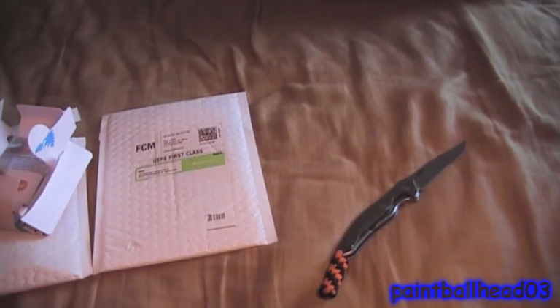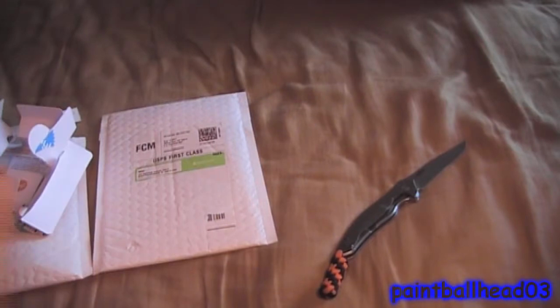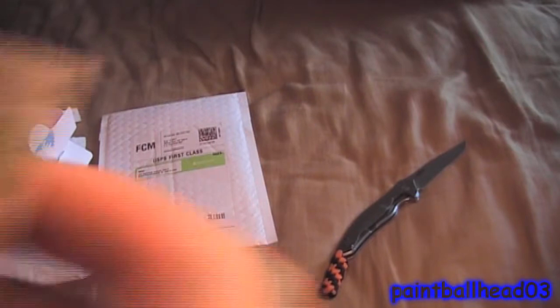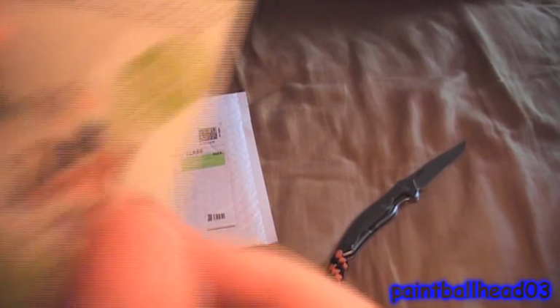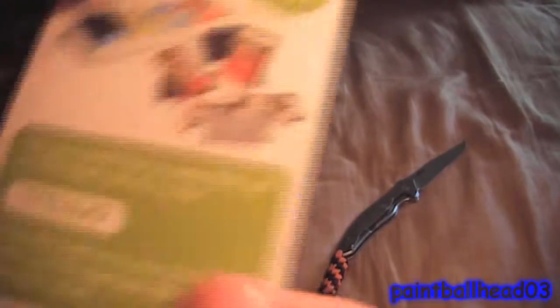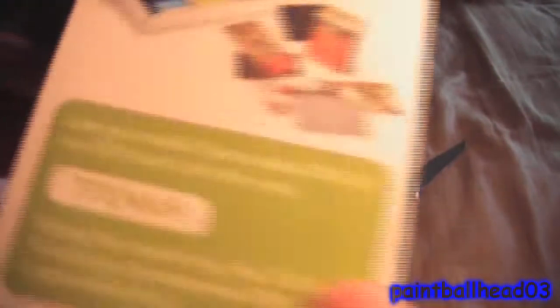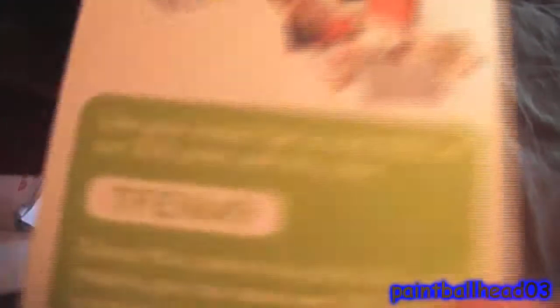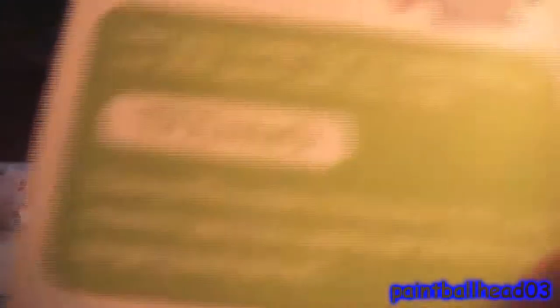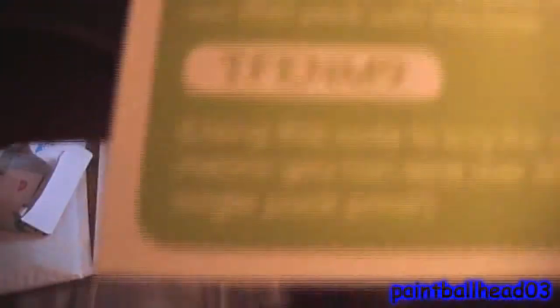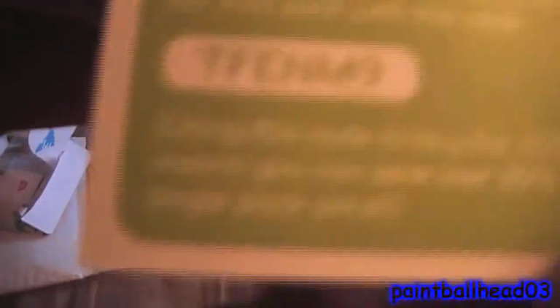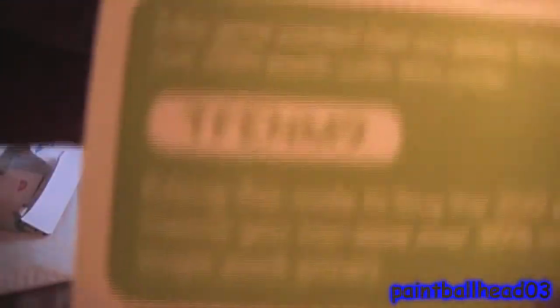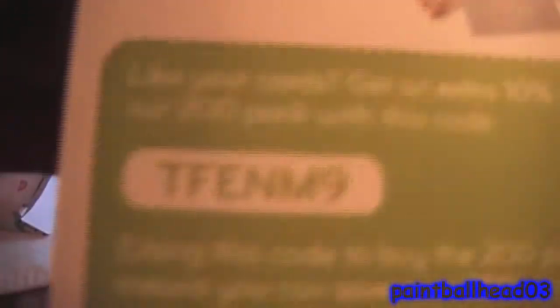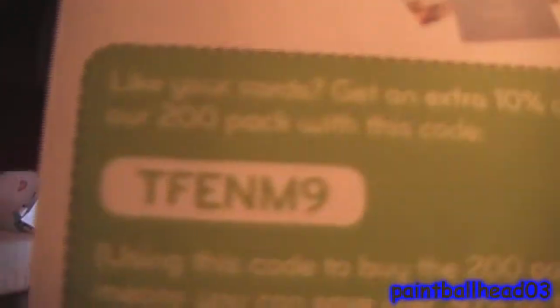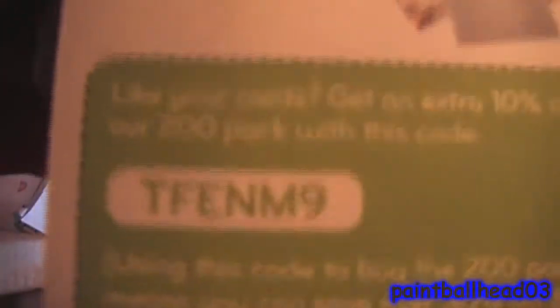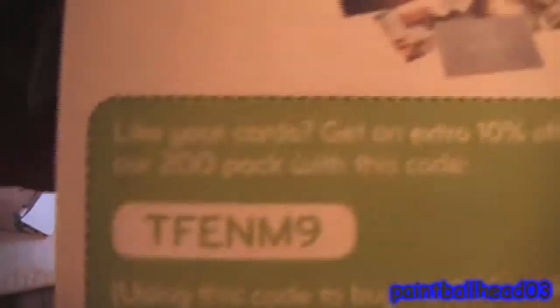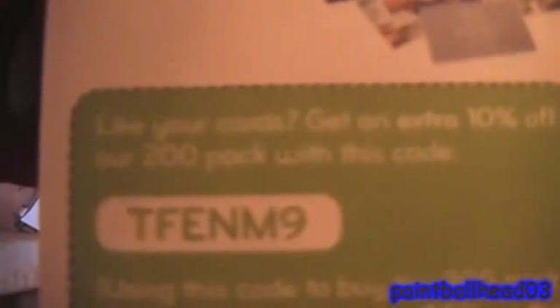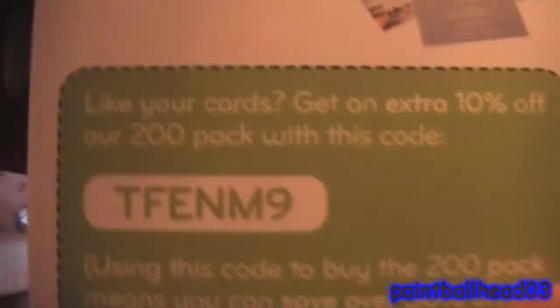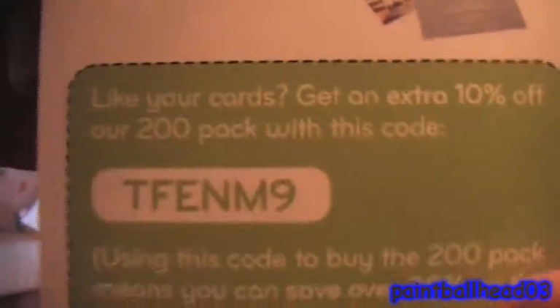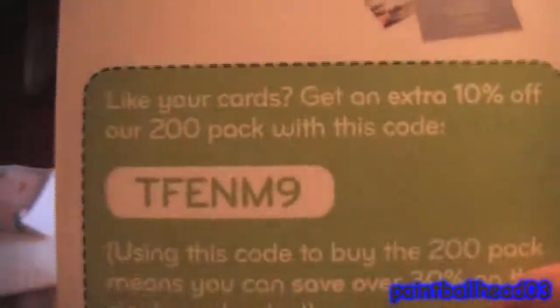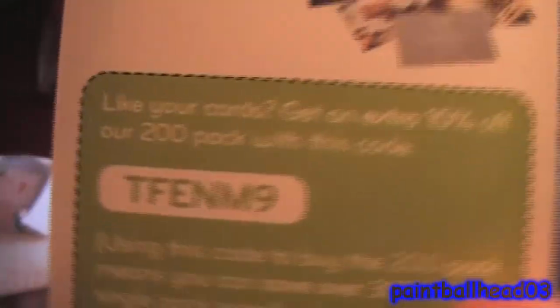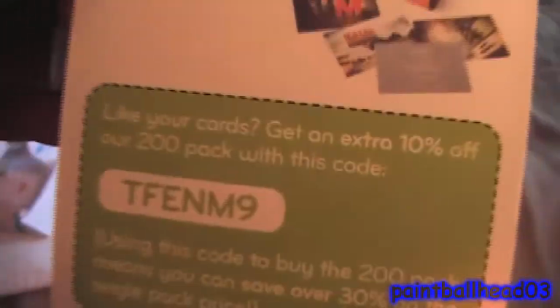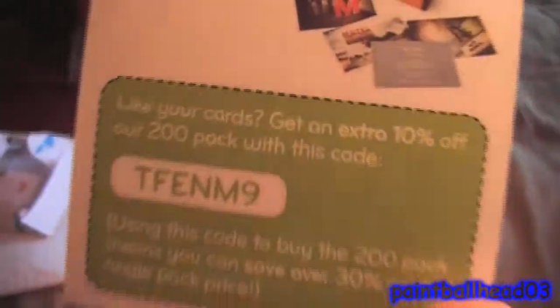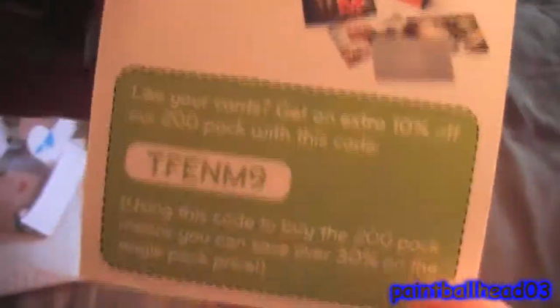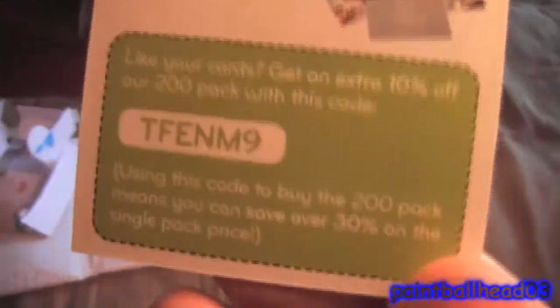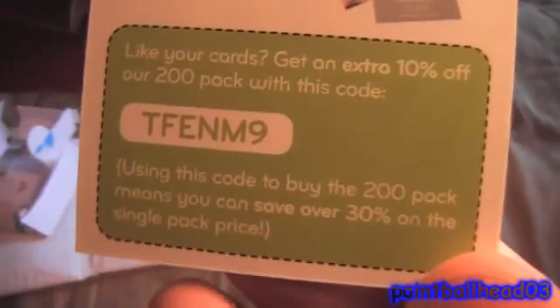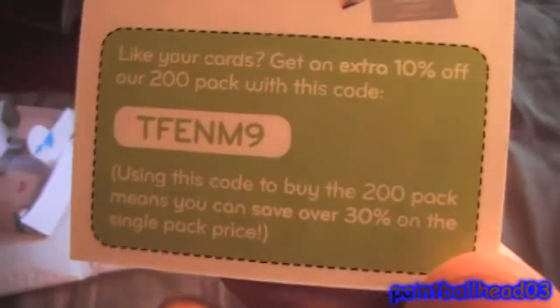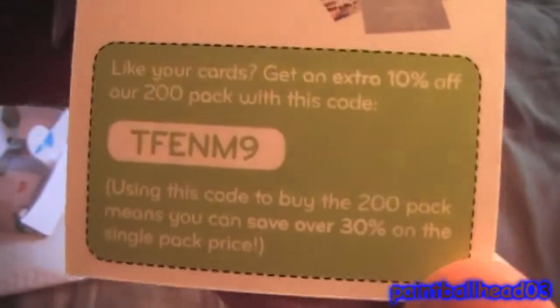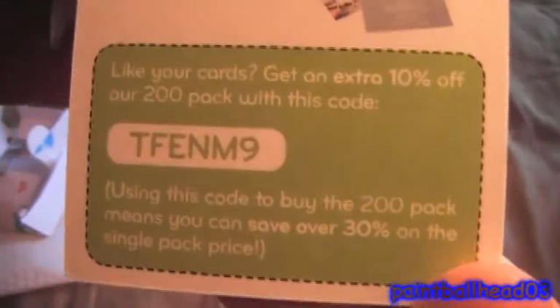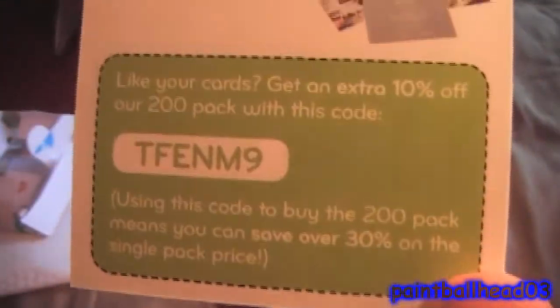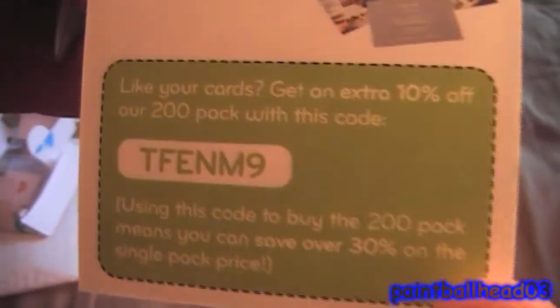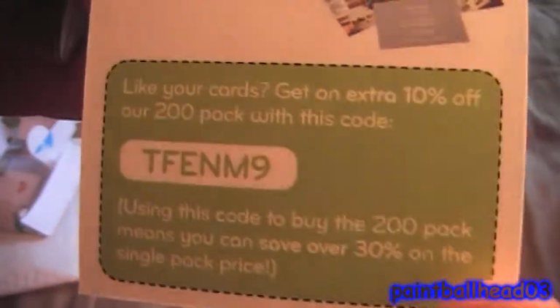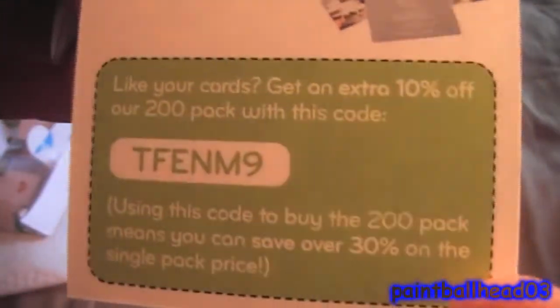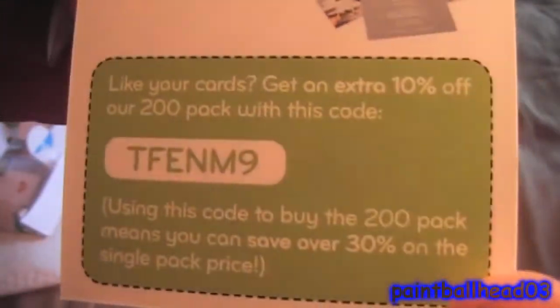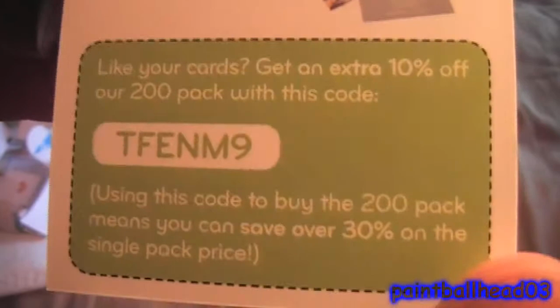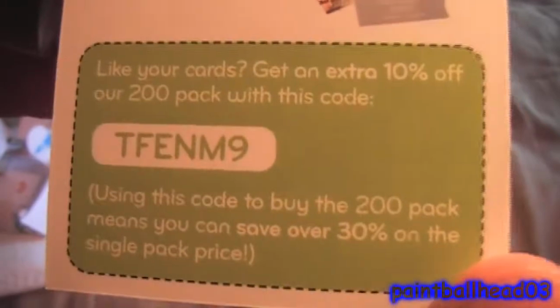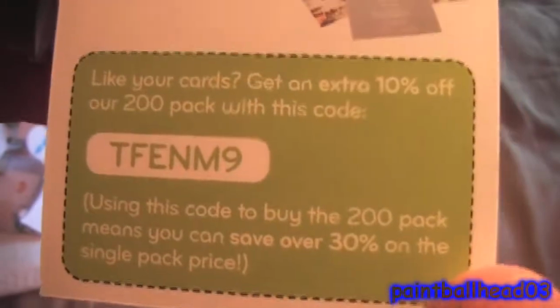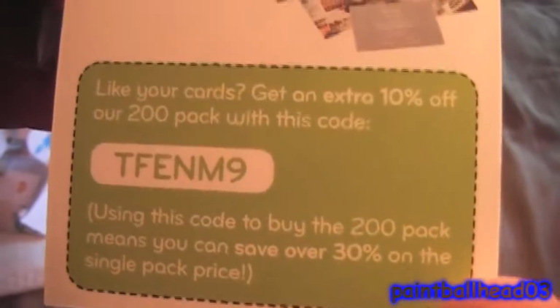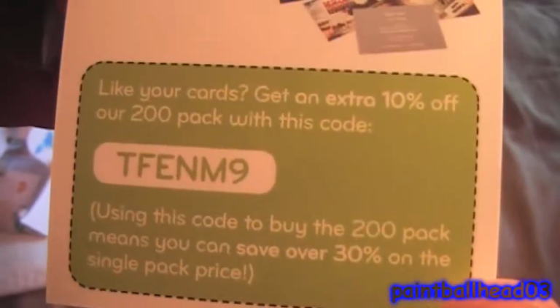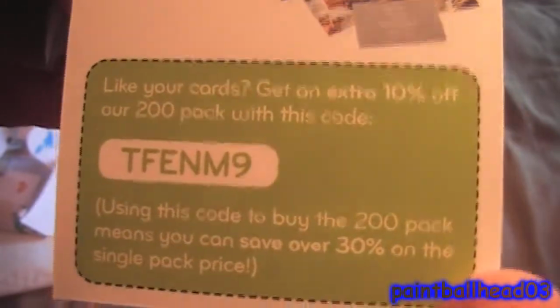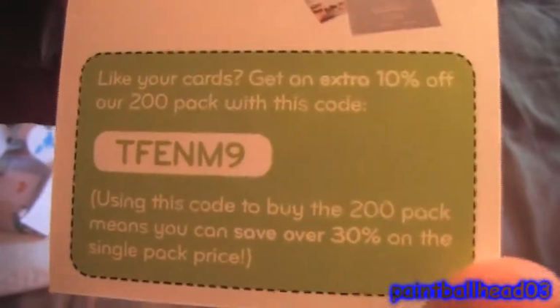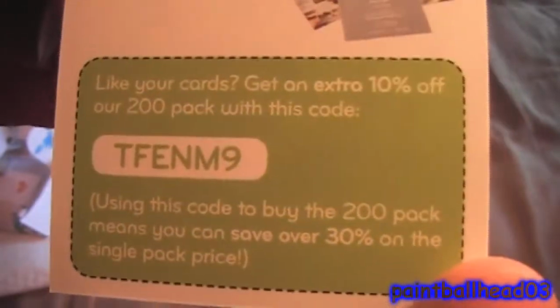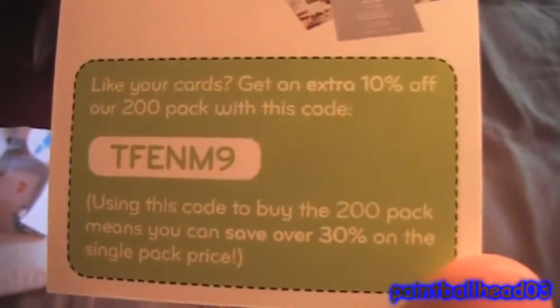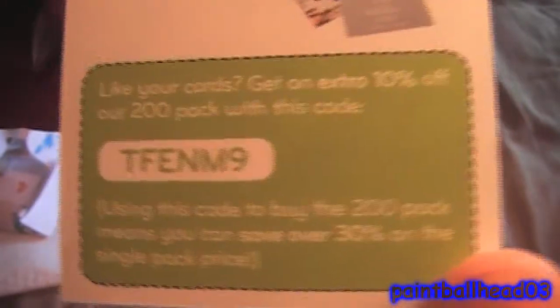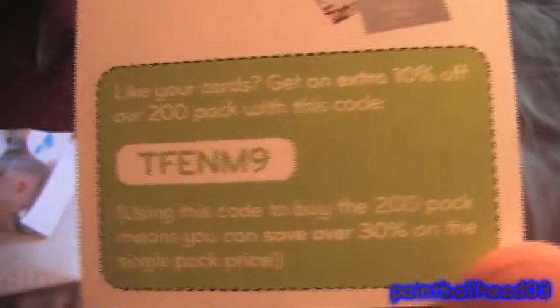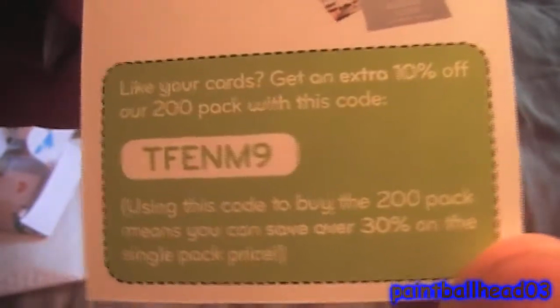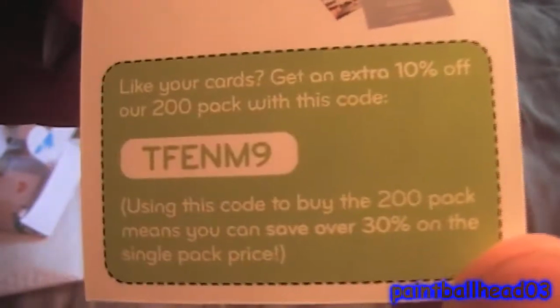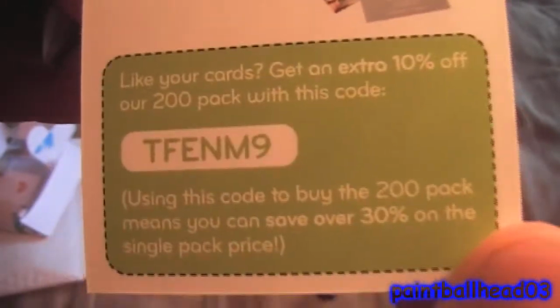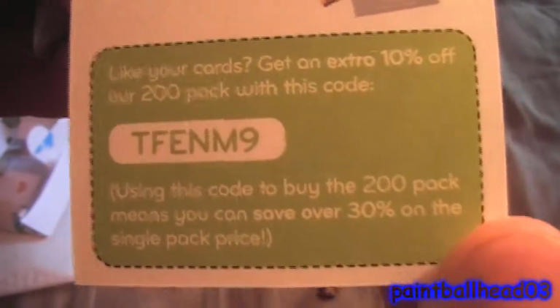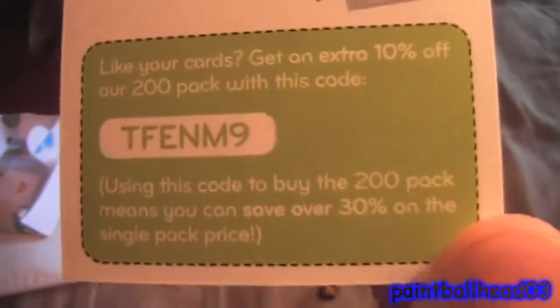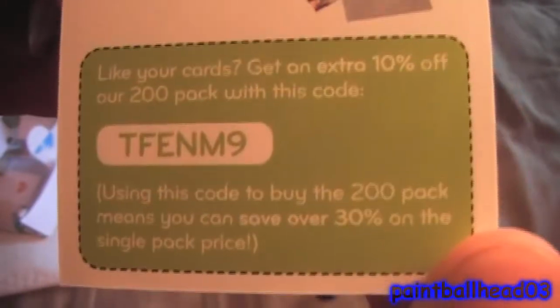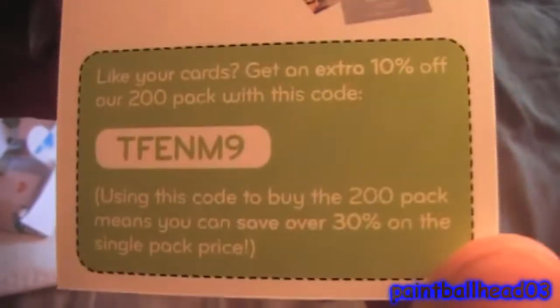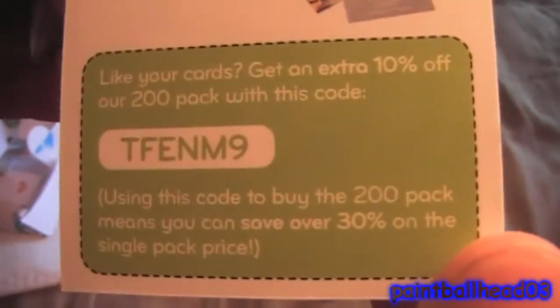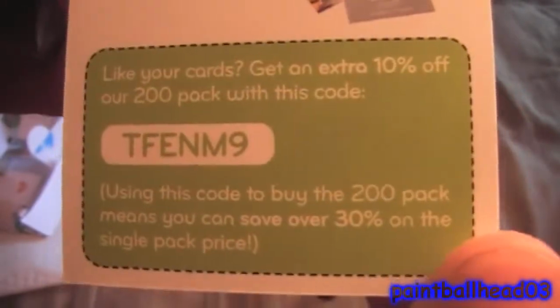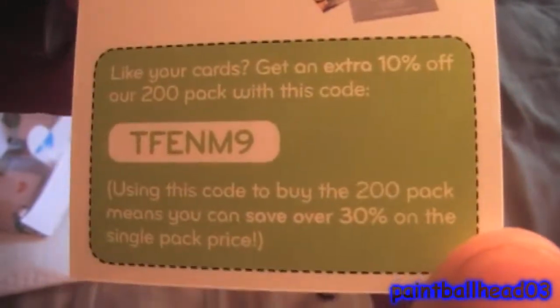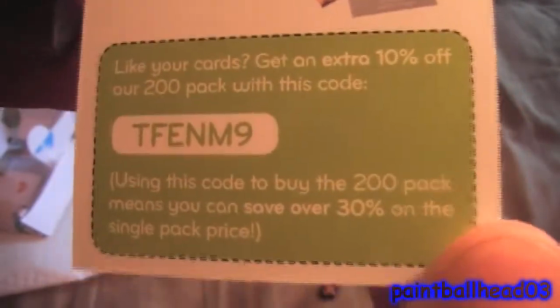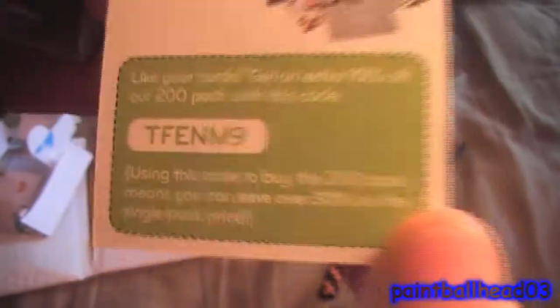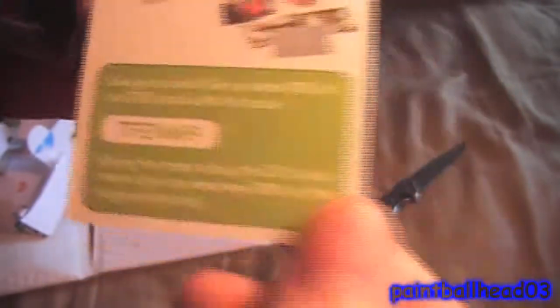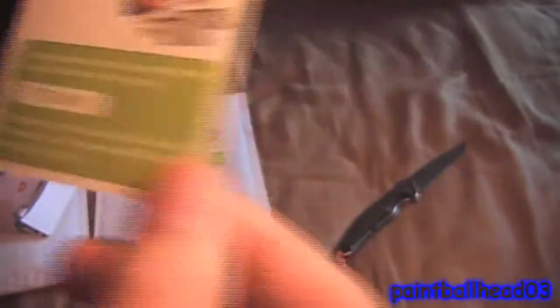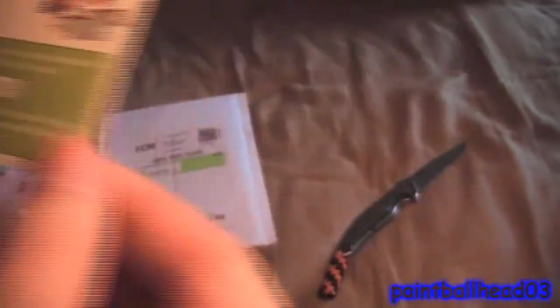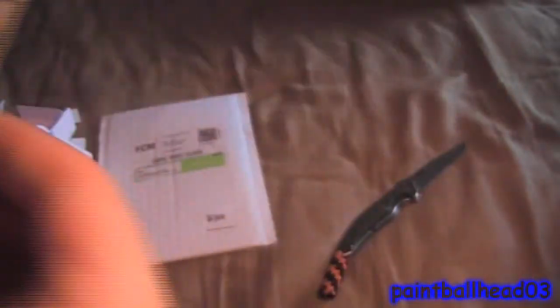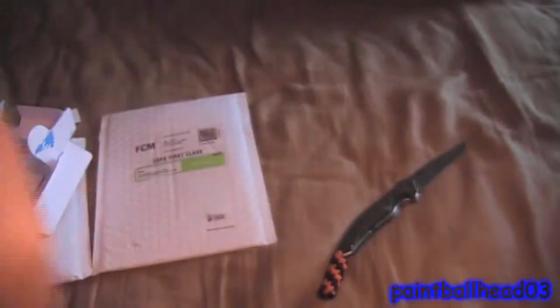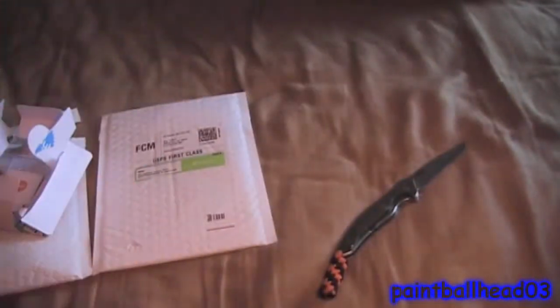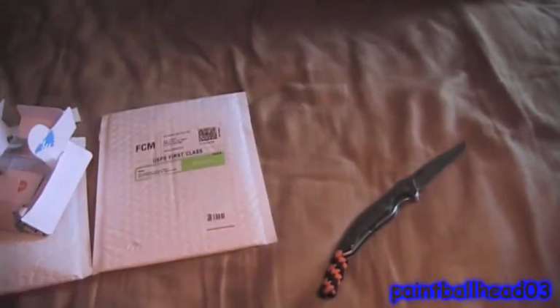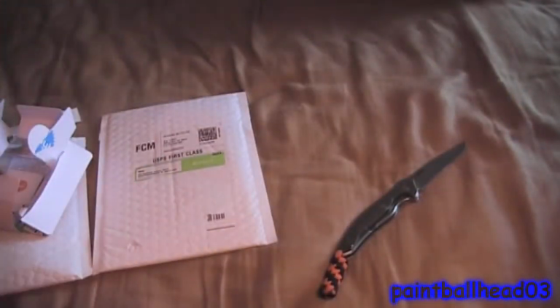If someone wants to use this, I don't care — I'm not going to. So there is a free code, whoever gets it first. You can read it.